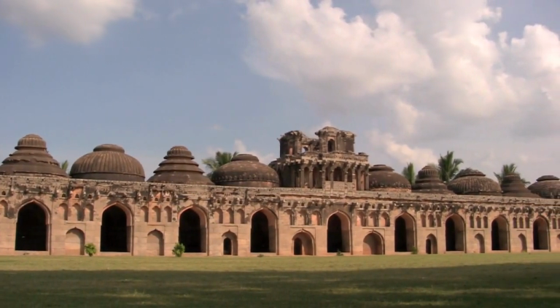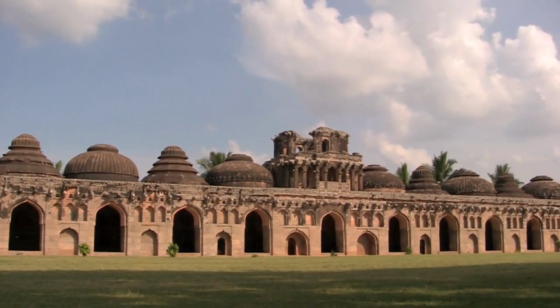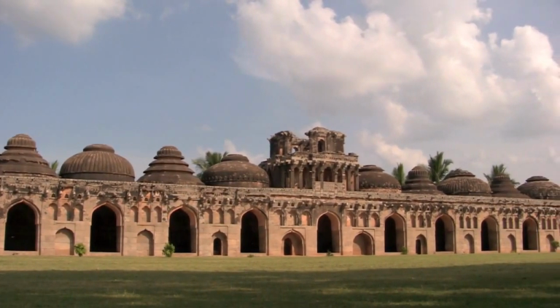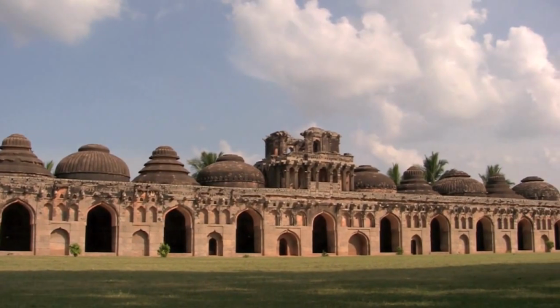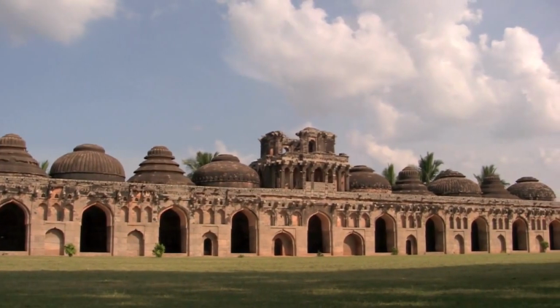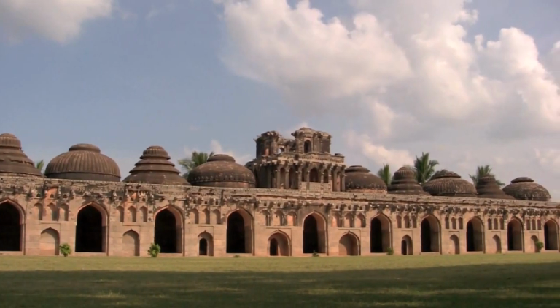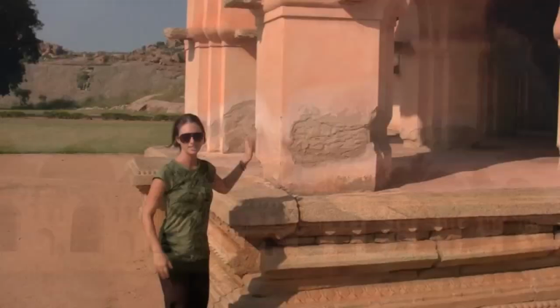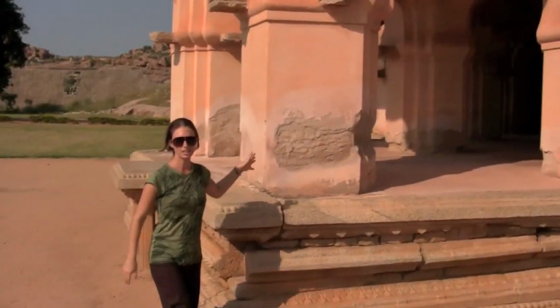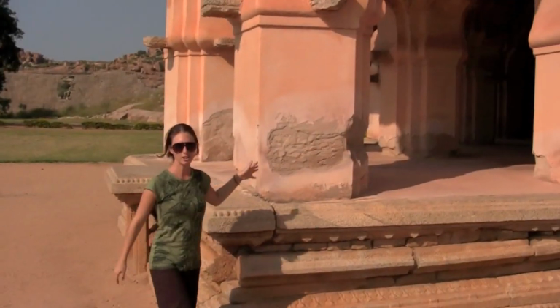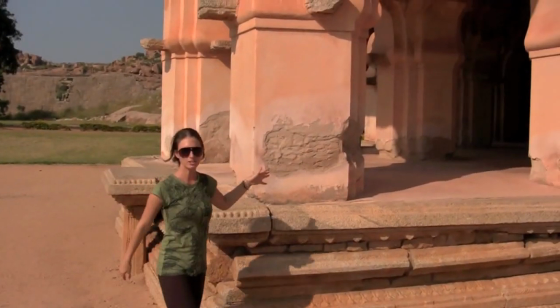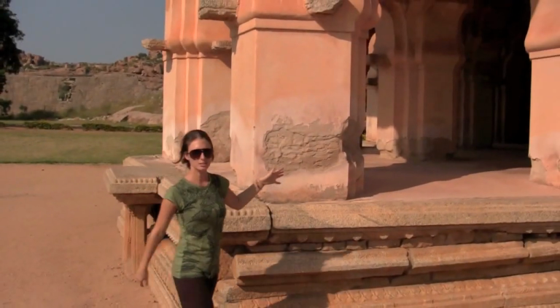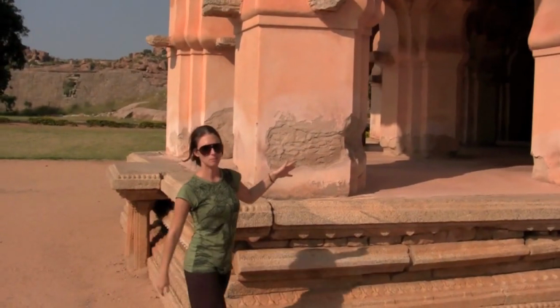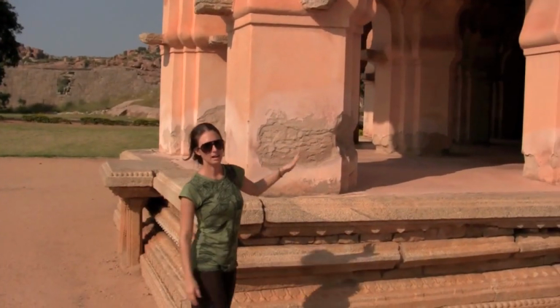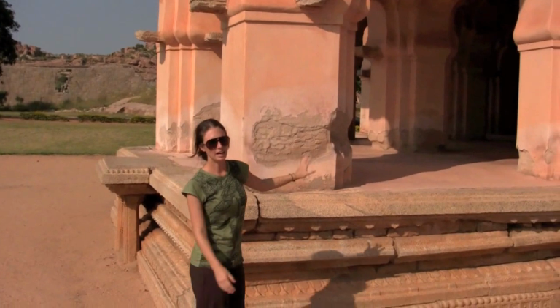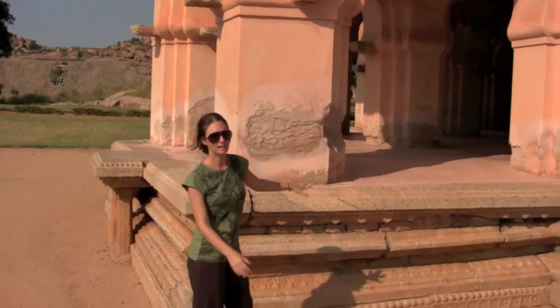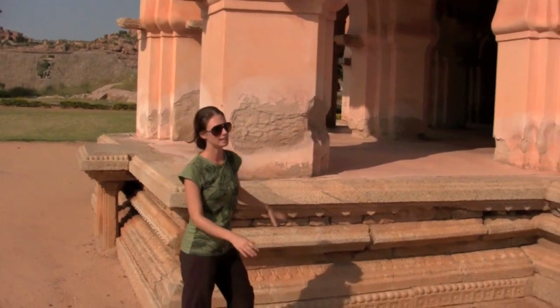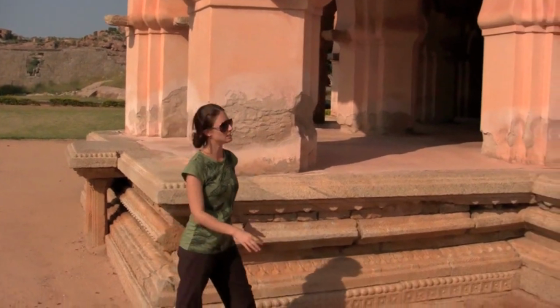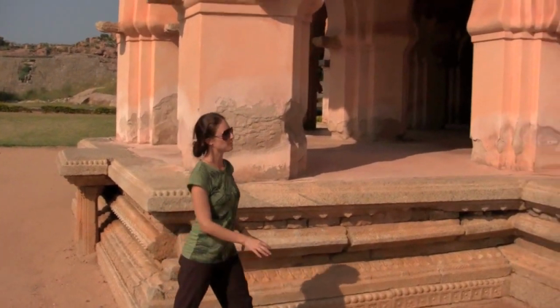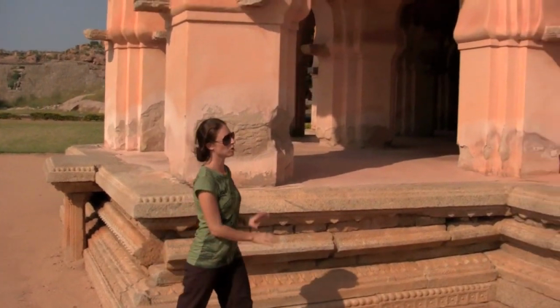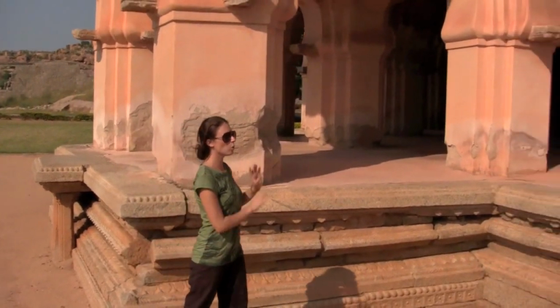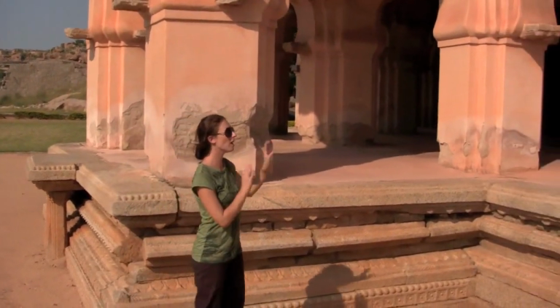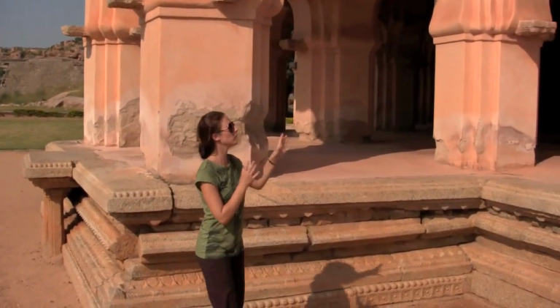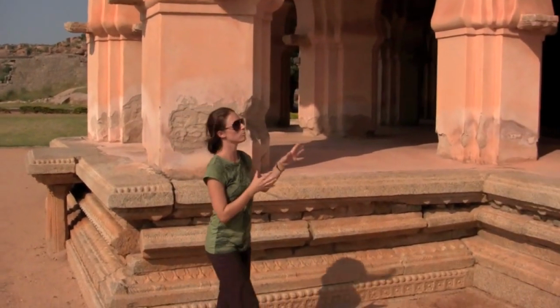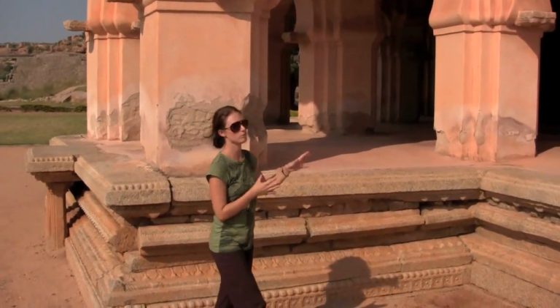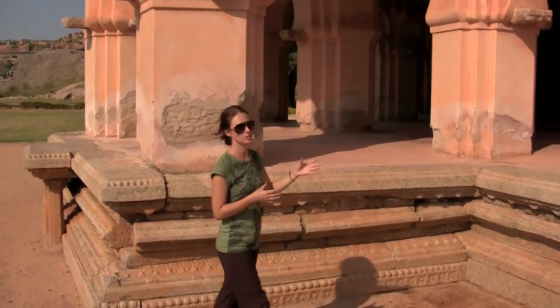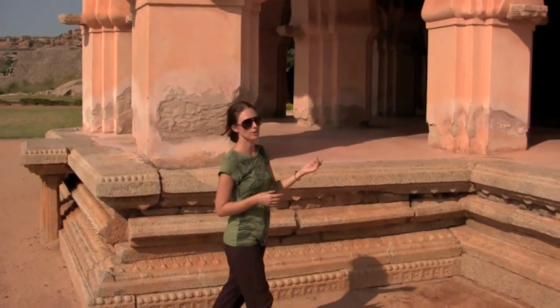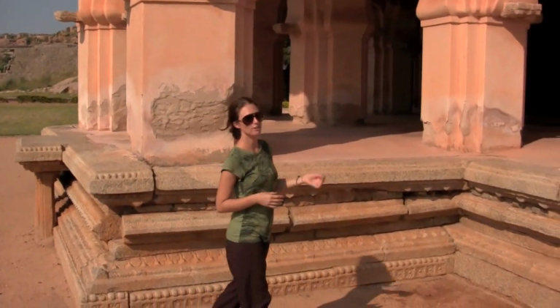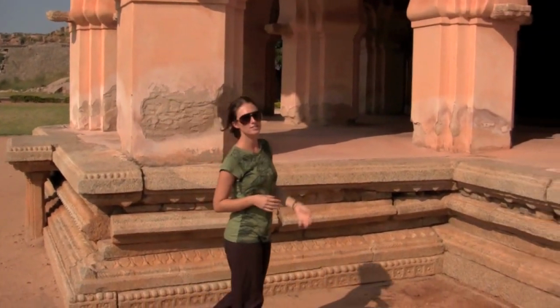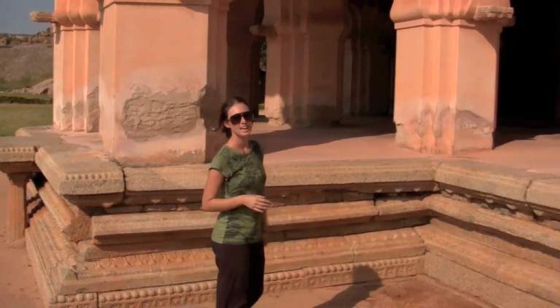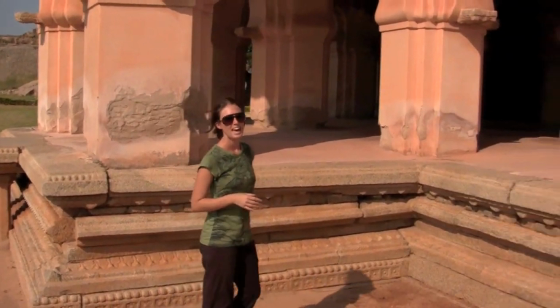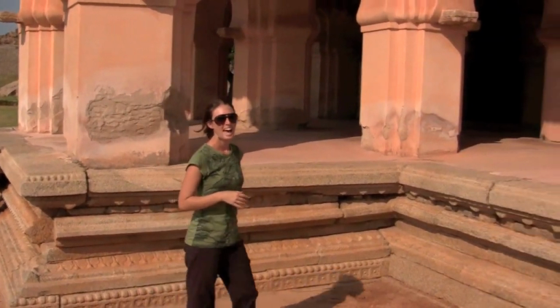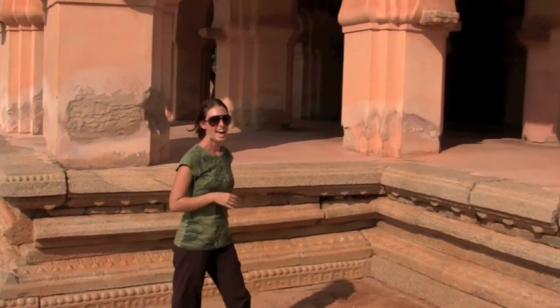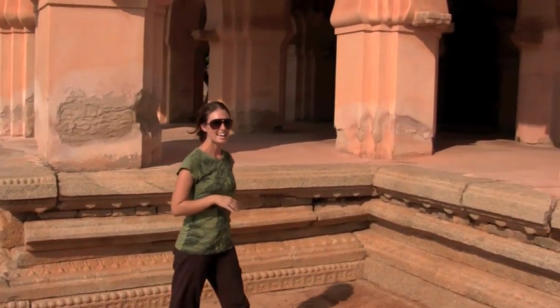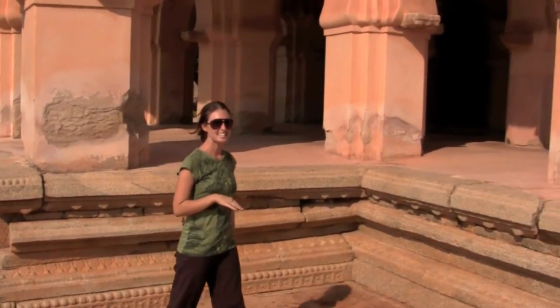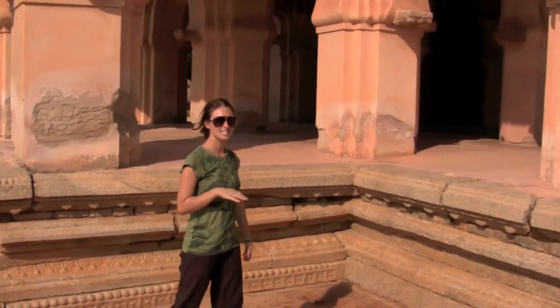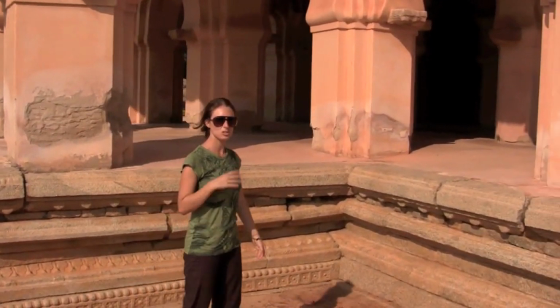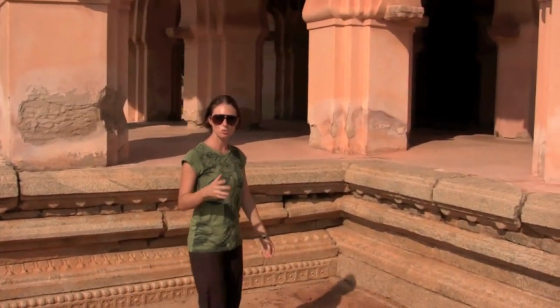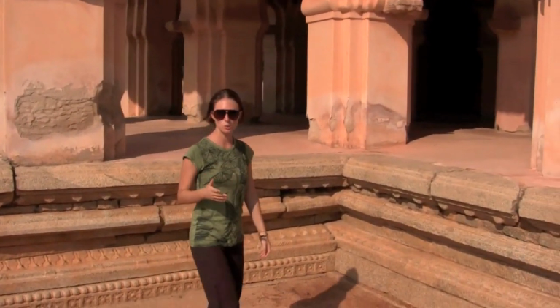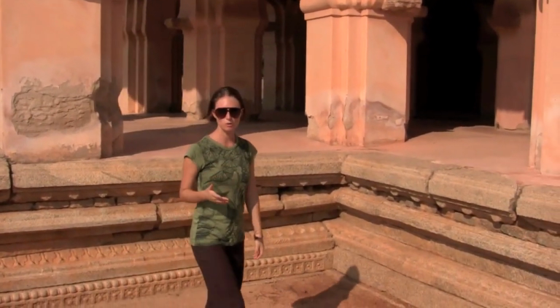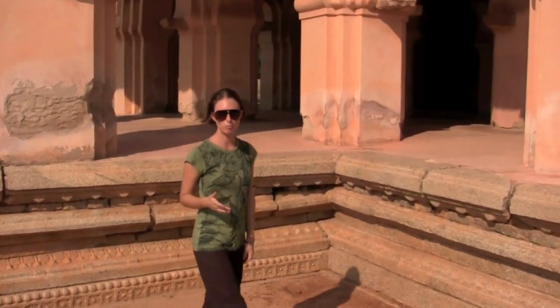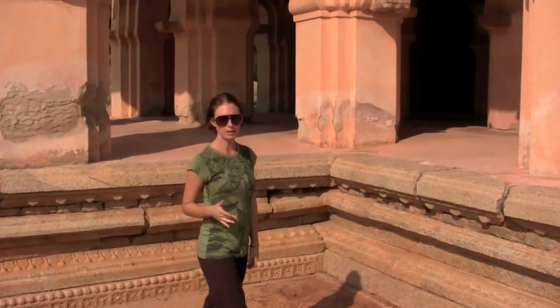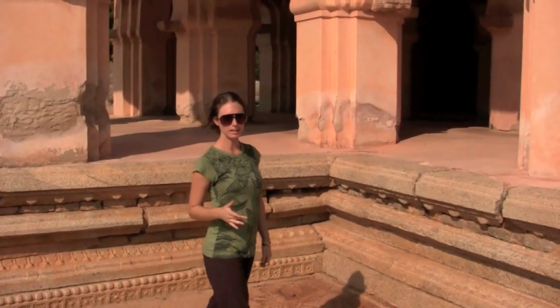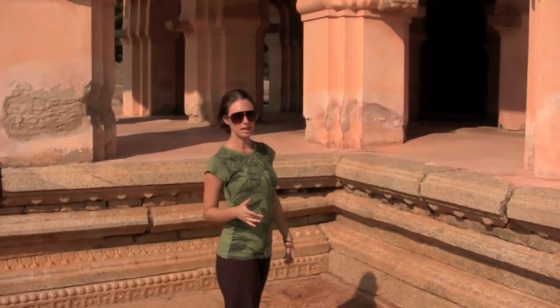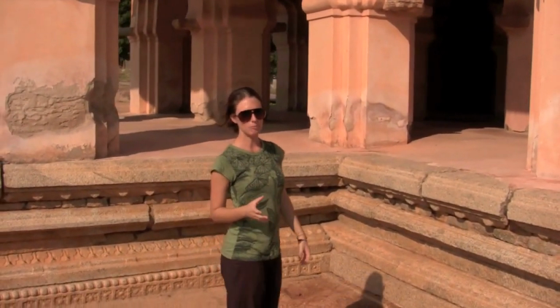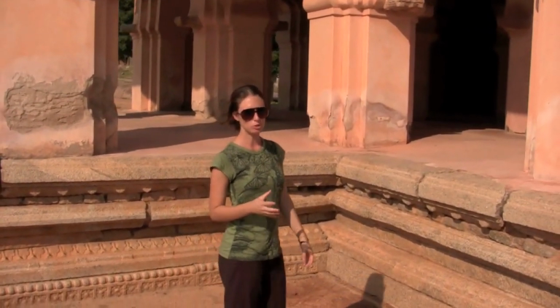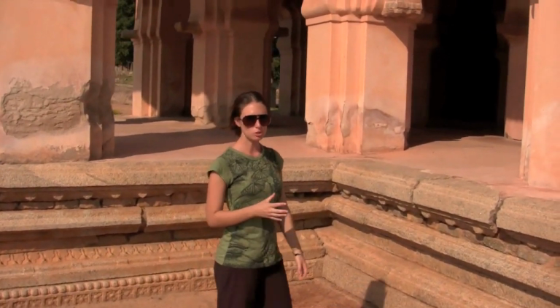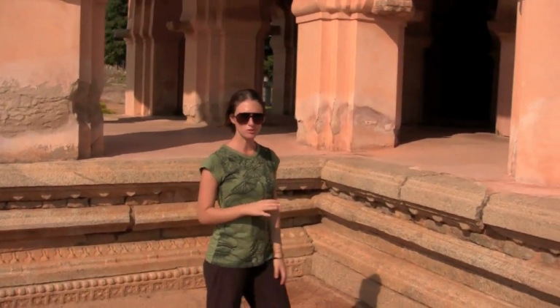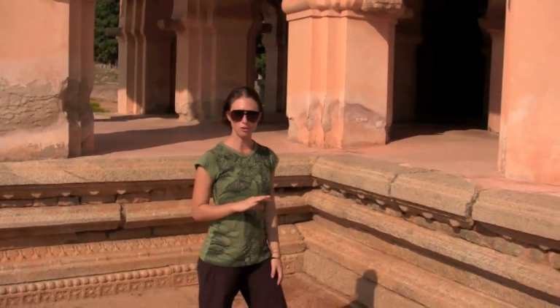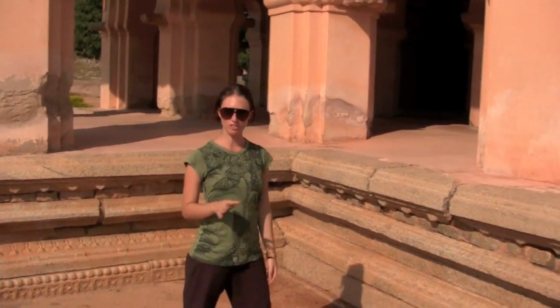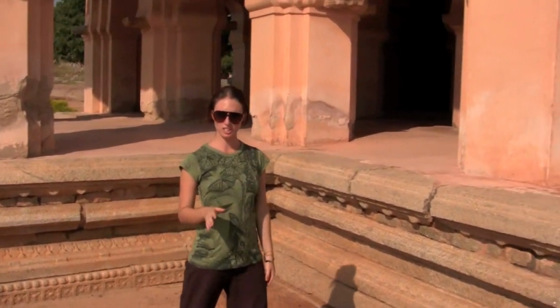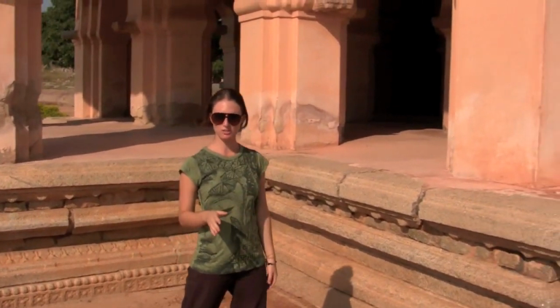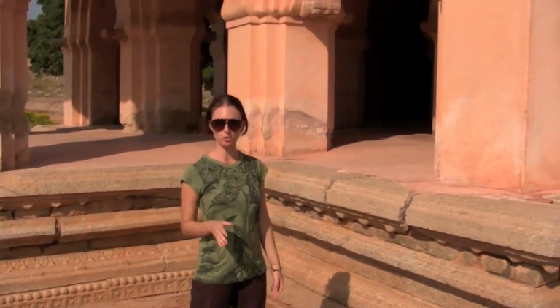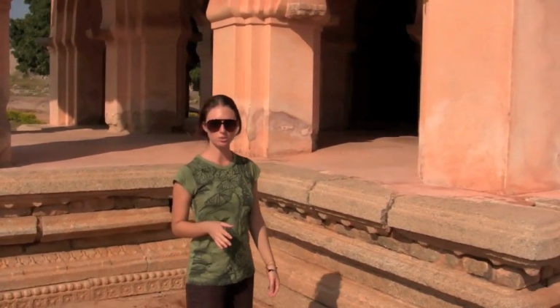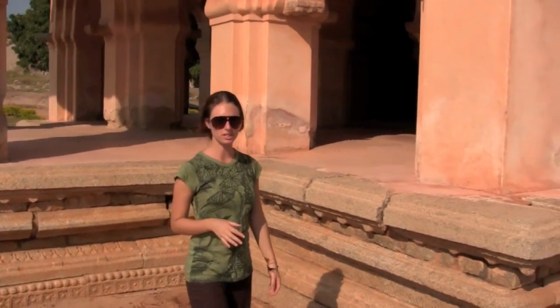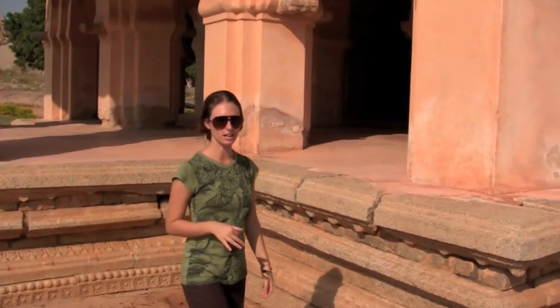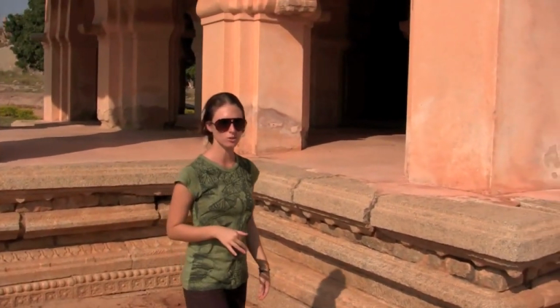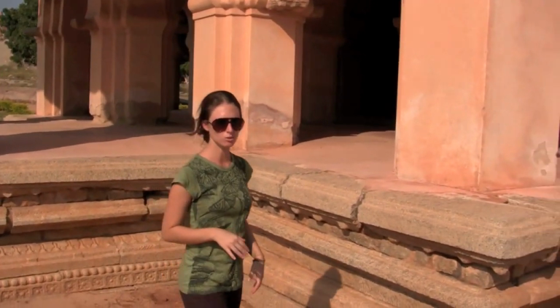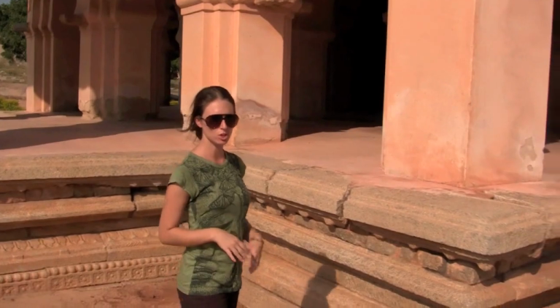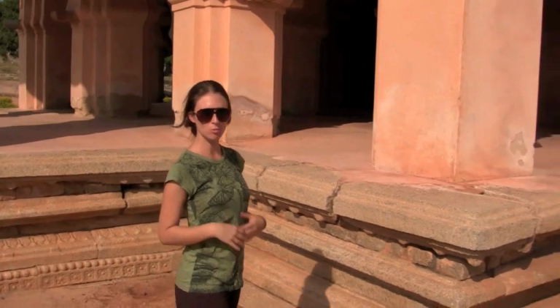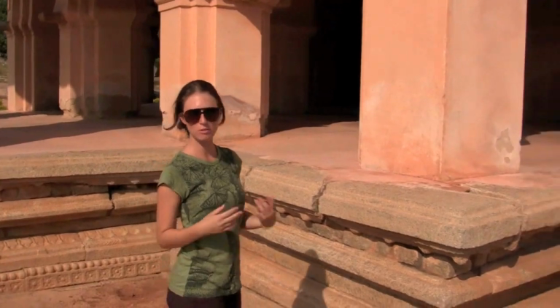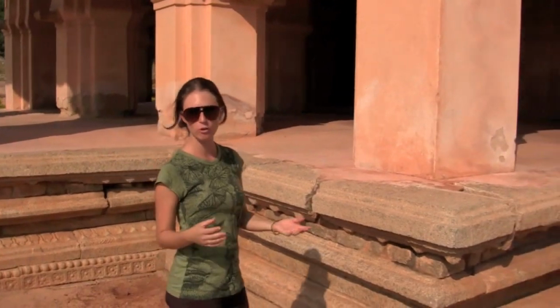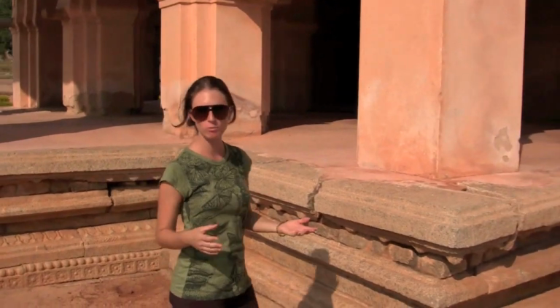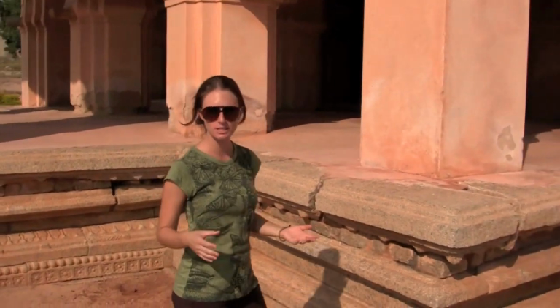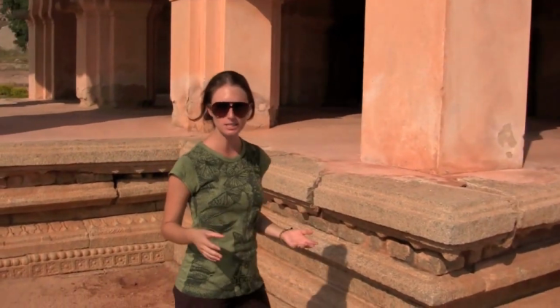This here is the Lotus Mahal and it's been quite well preserved. It's thought to have been used for festivals and also performances.